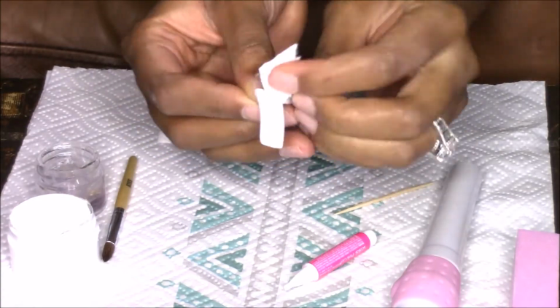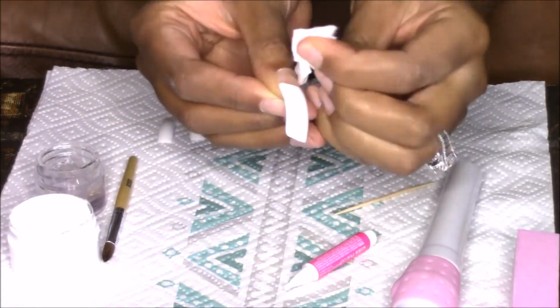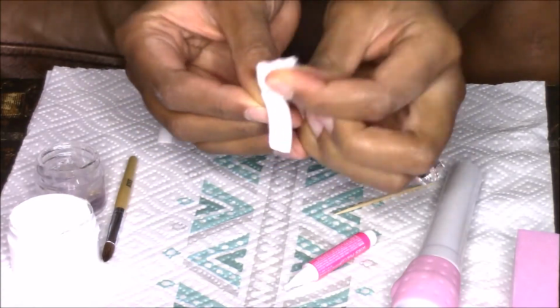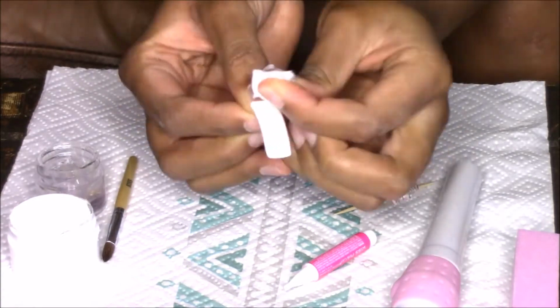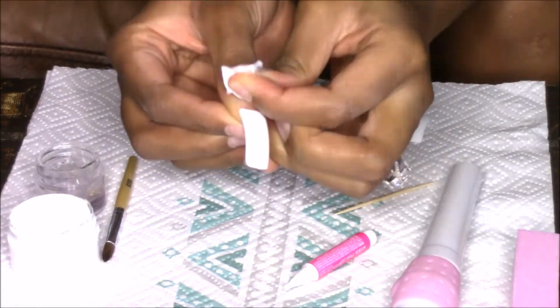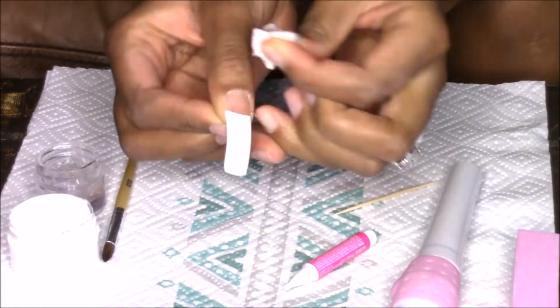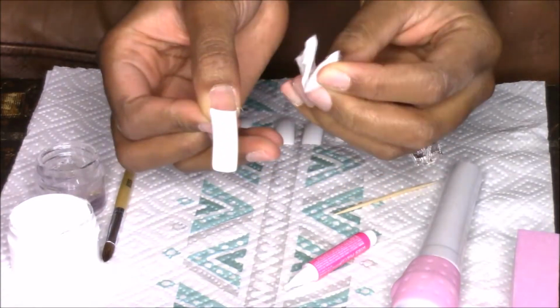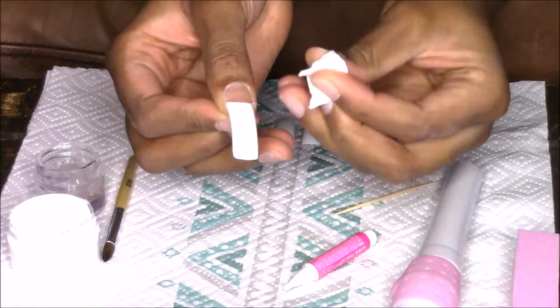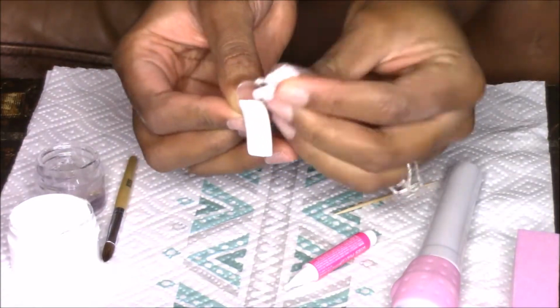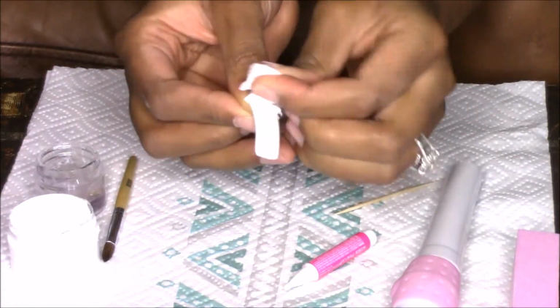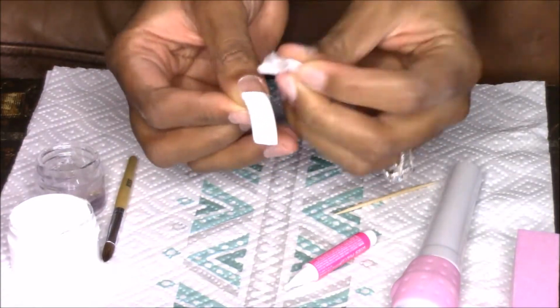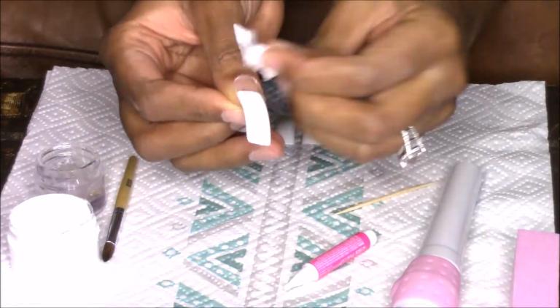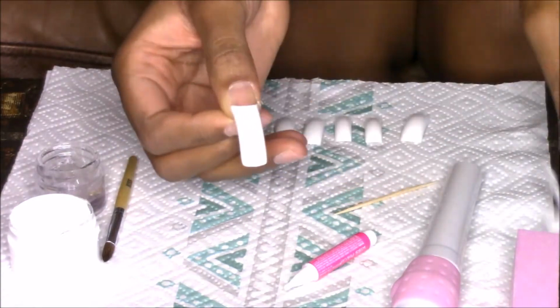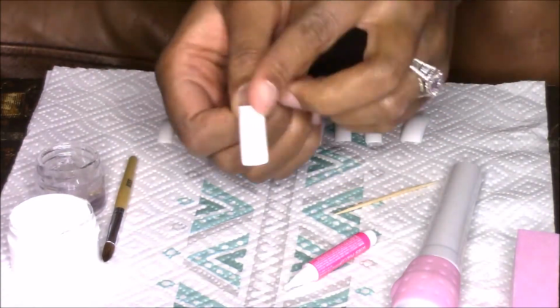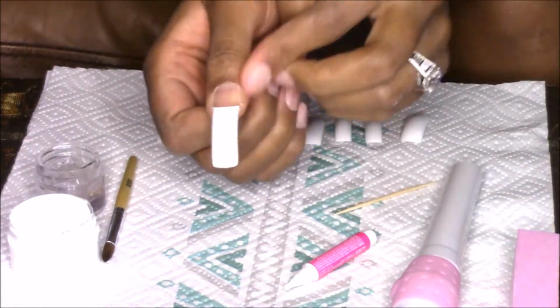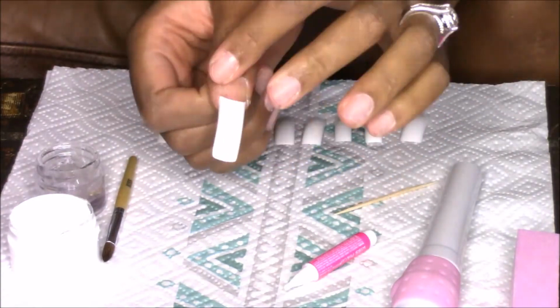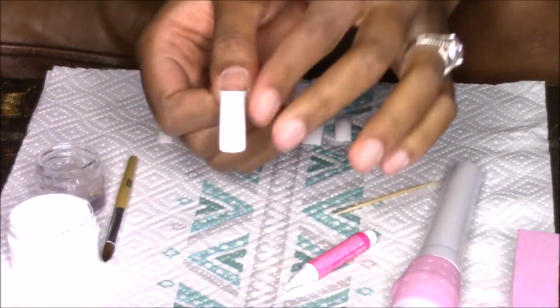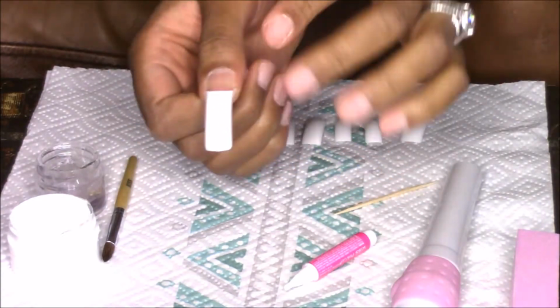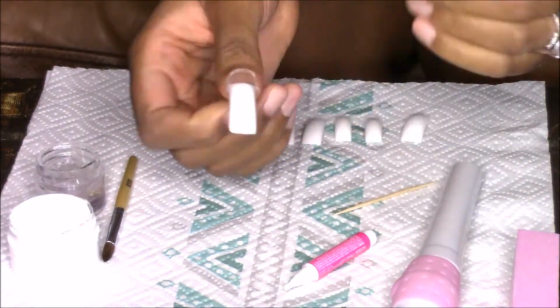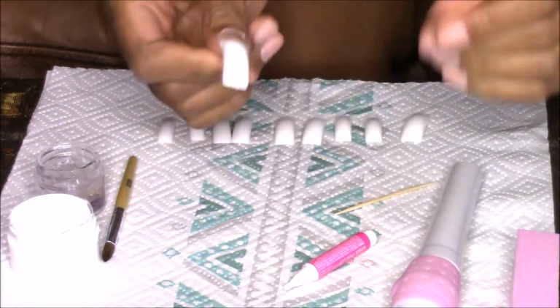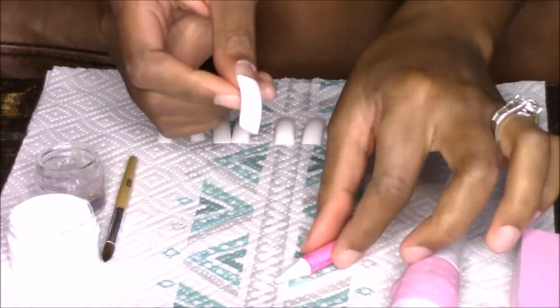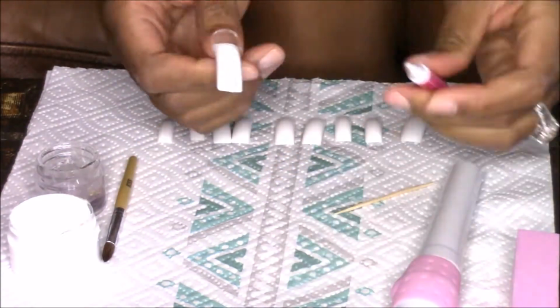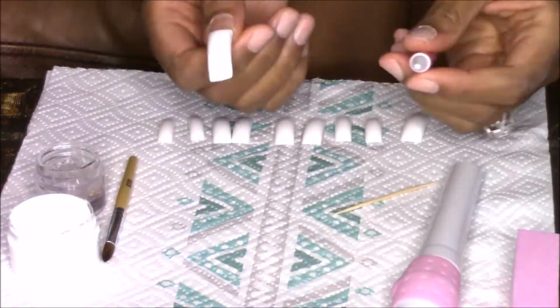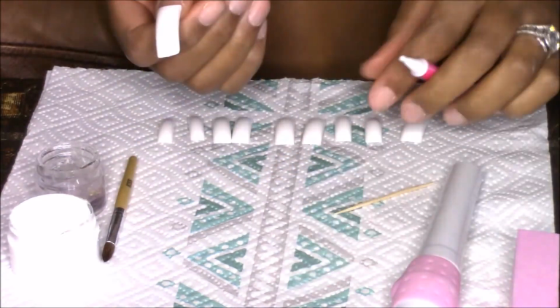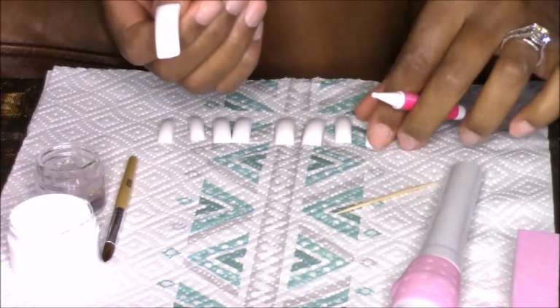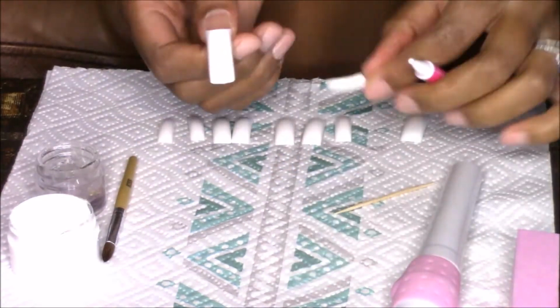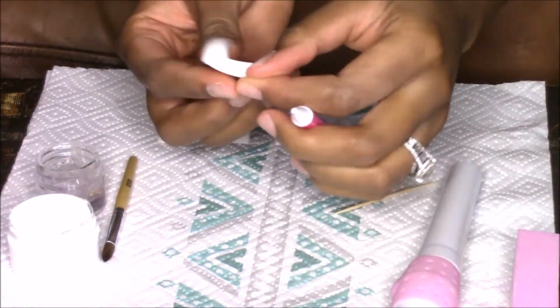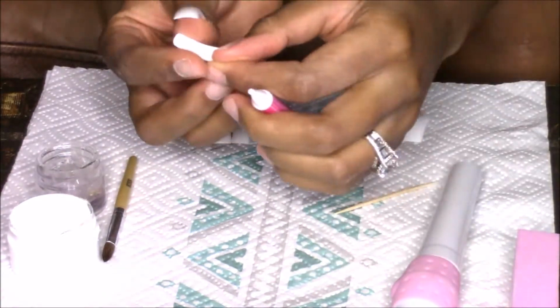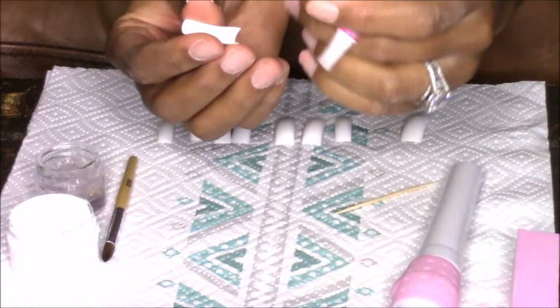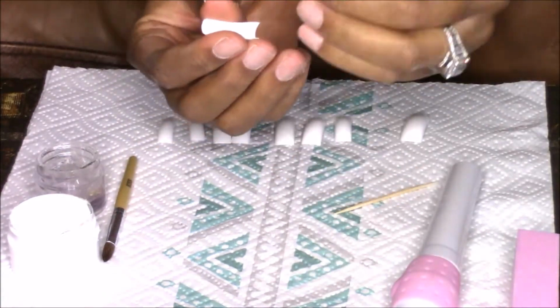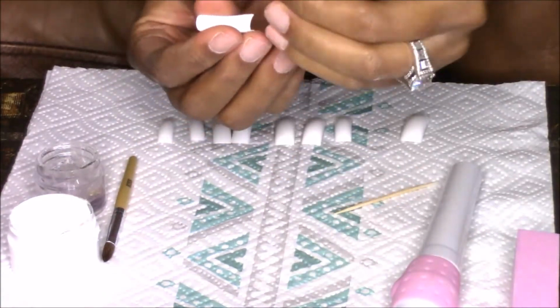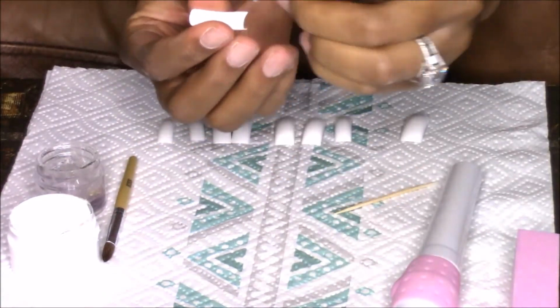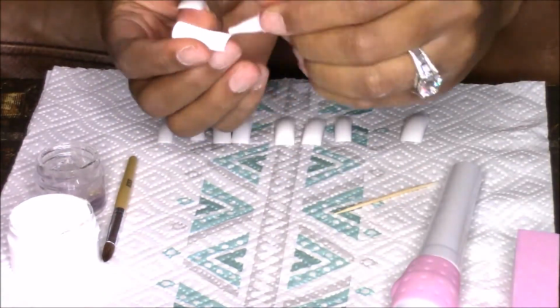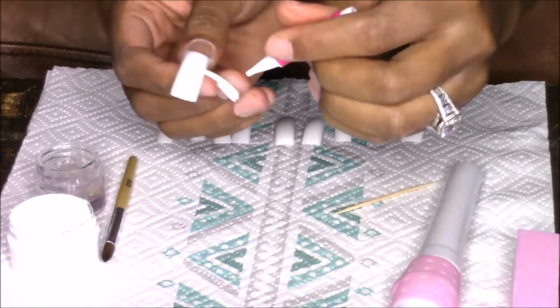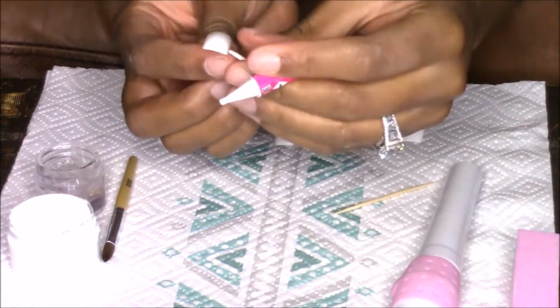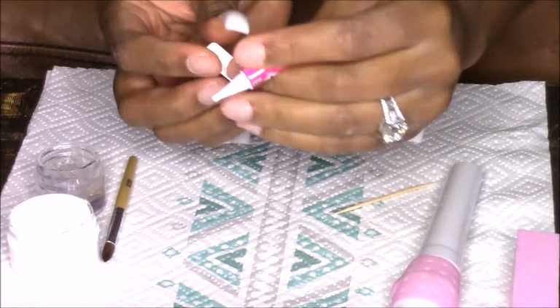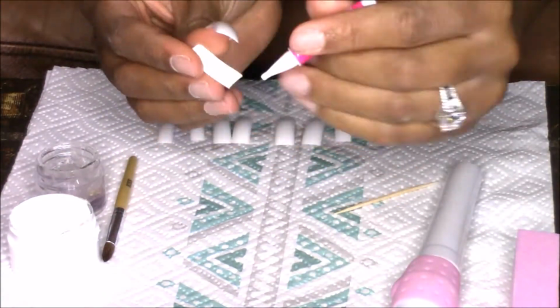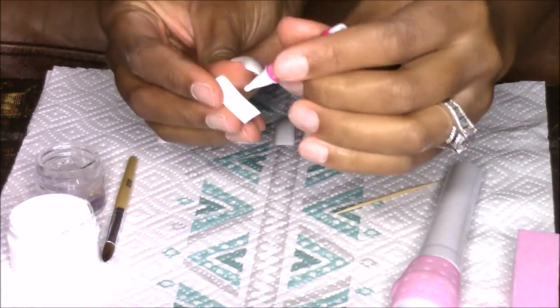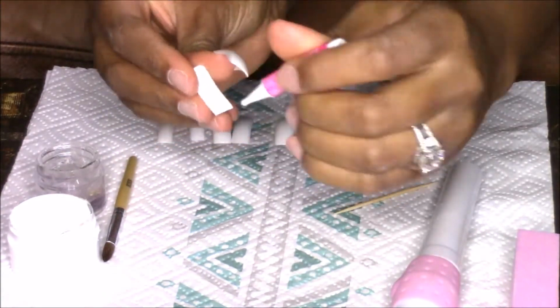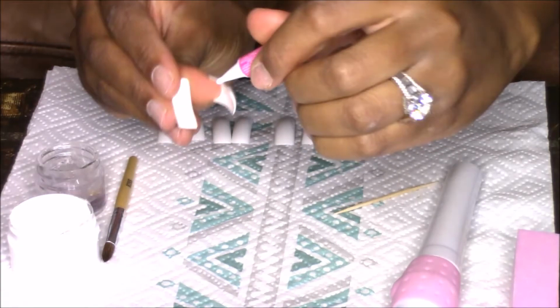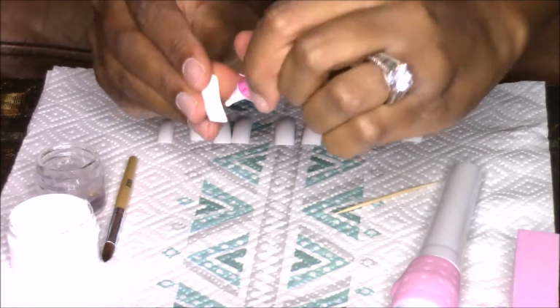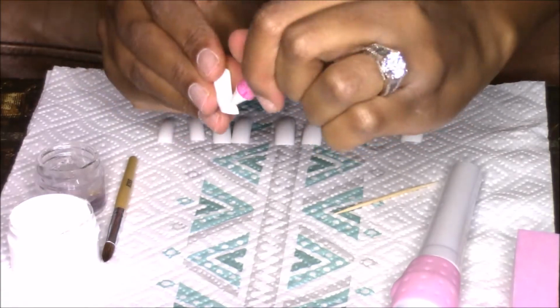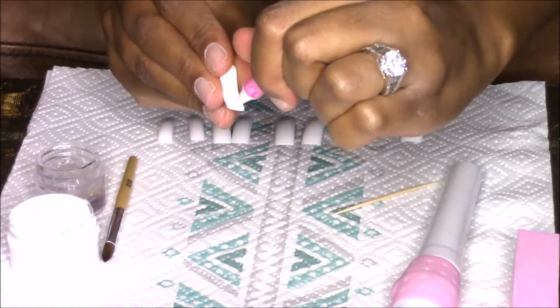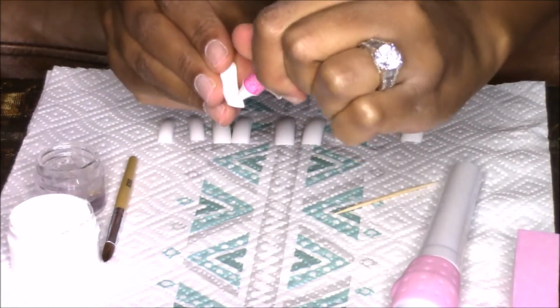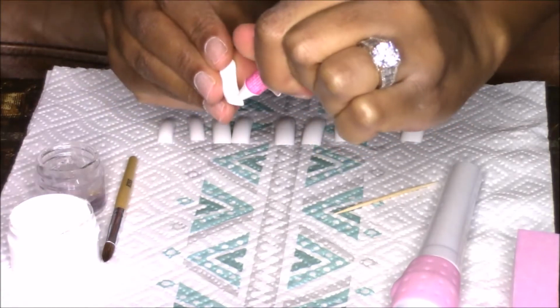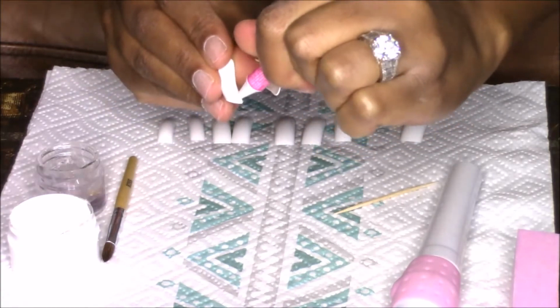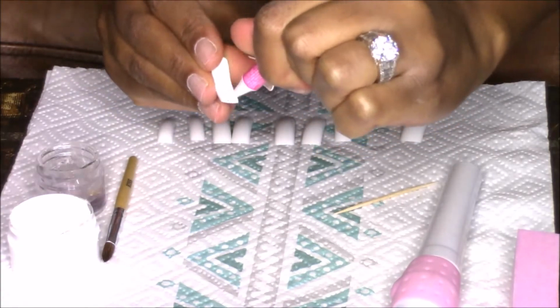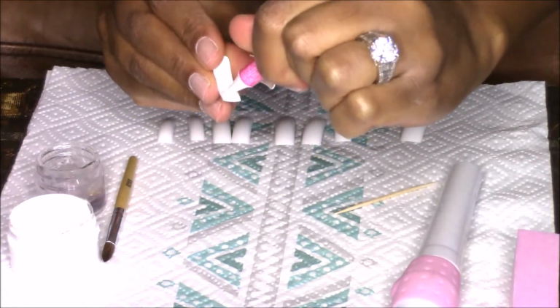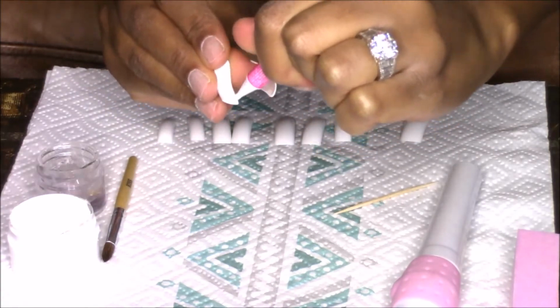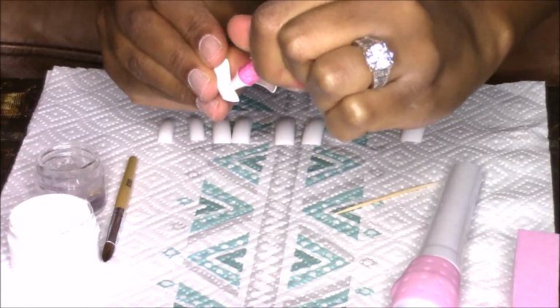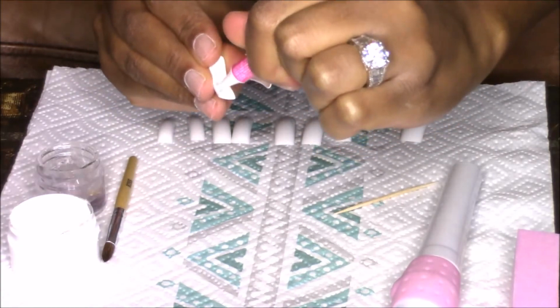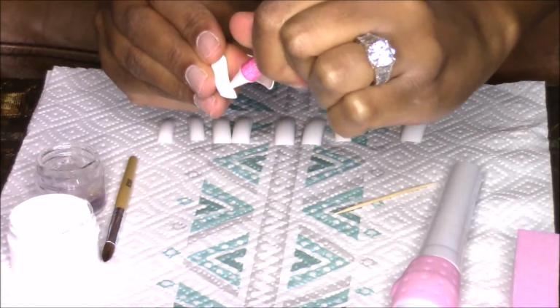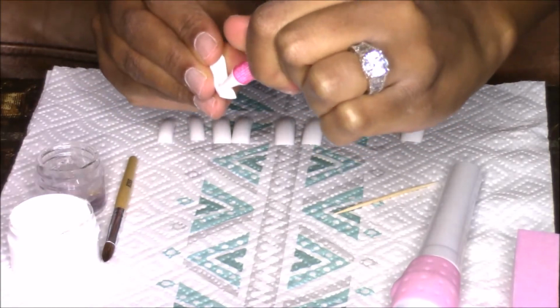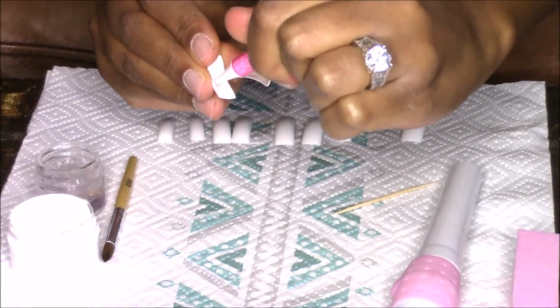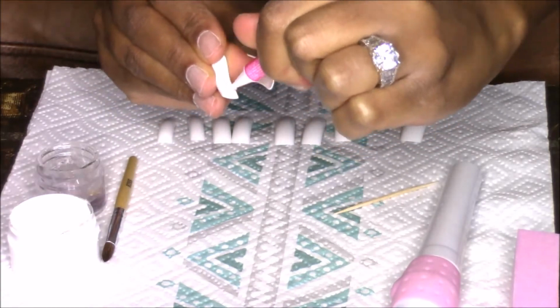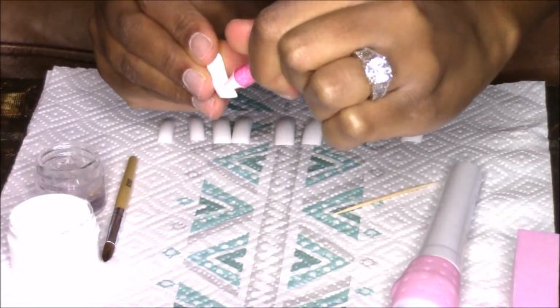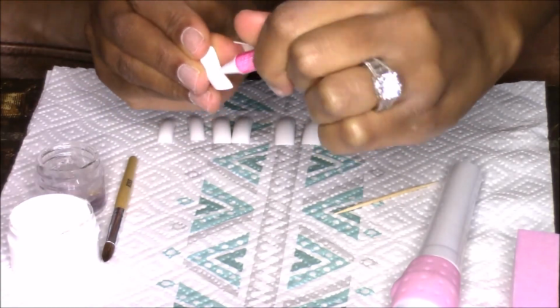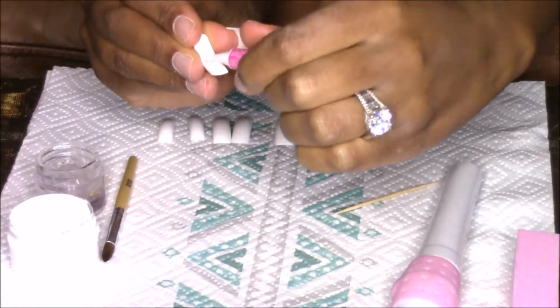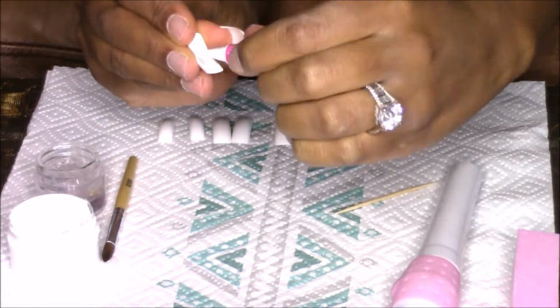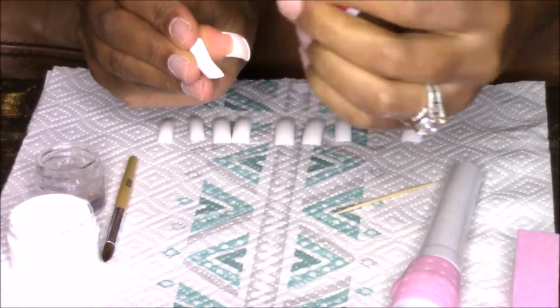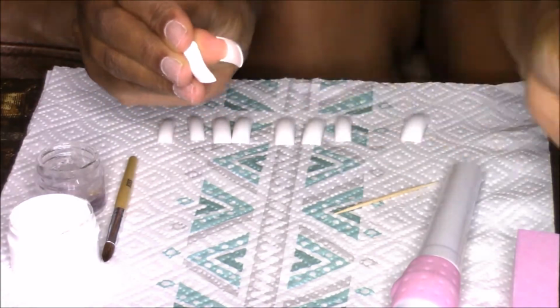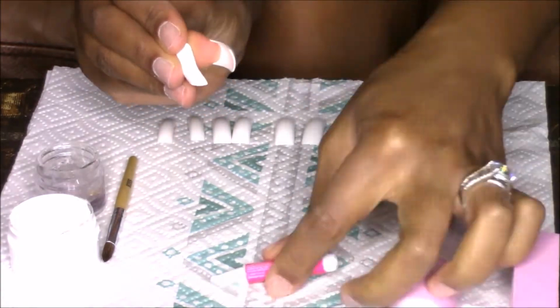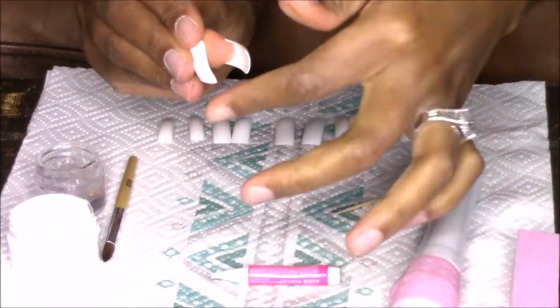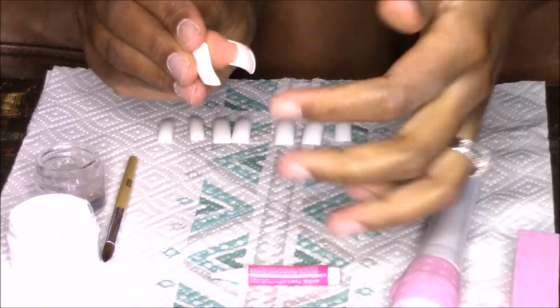Once I have applied the nail, I then go in with a piece of paper towel to clean up any excess glue on my nail bed.